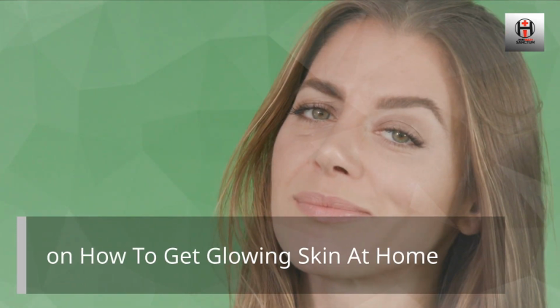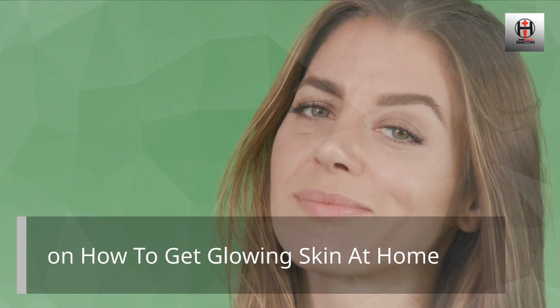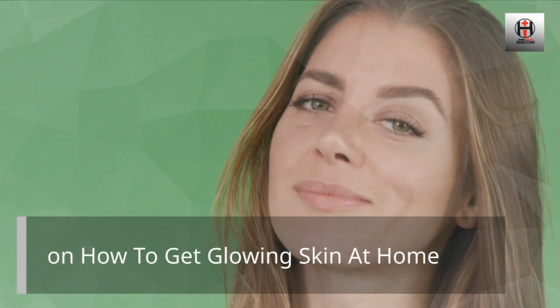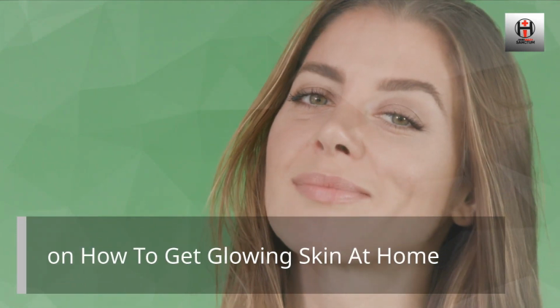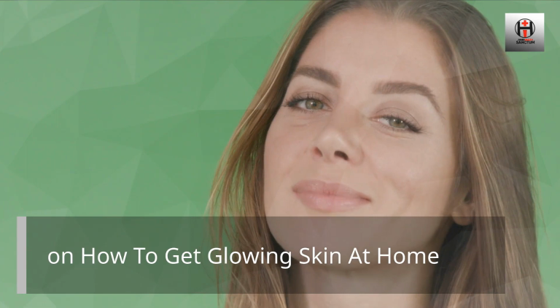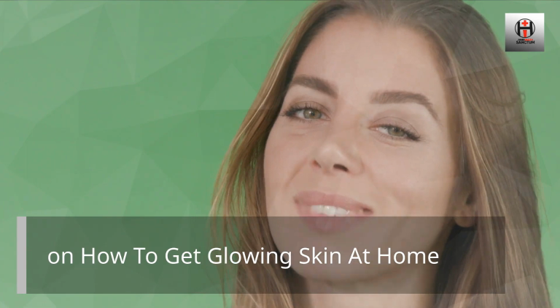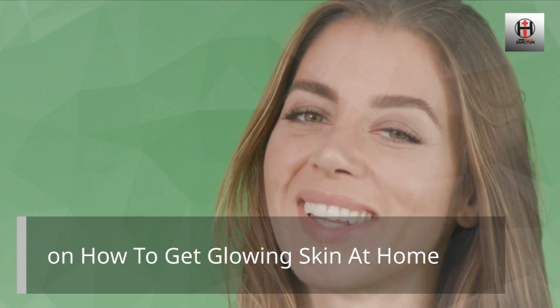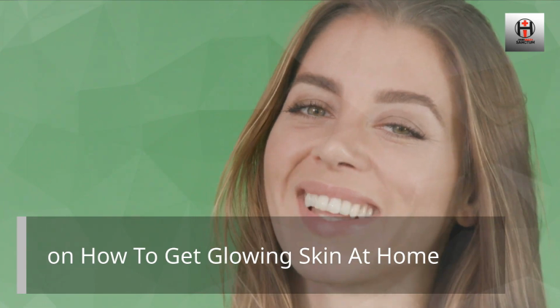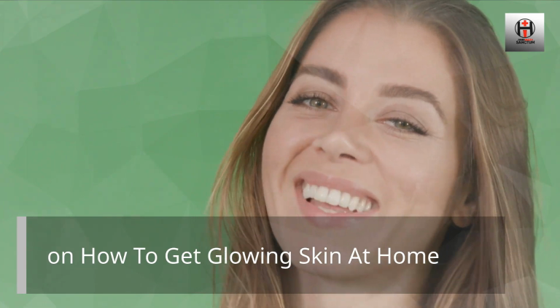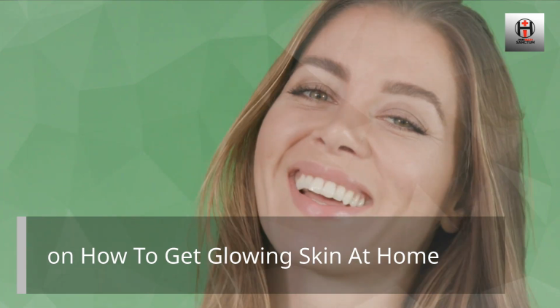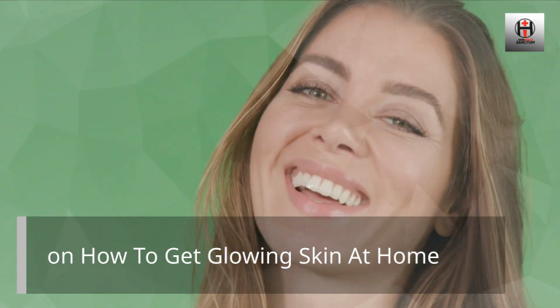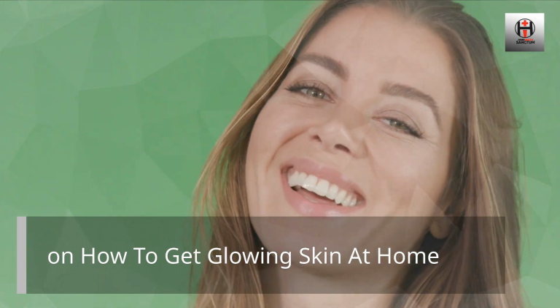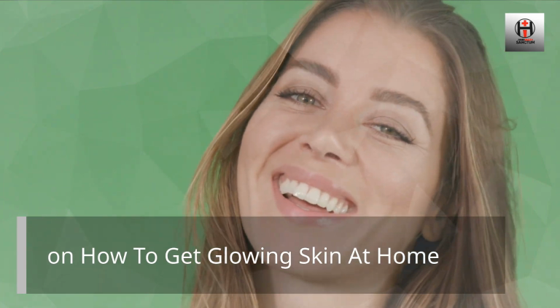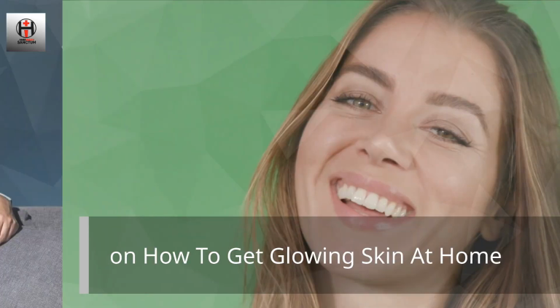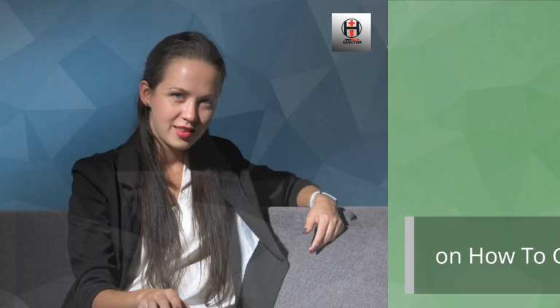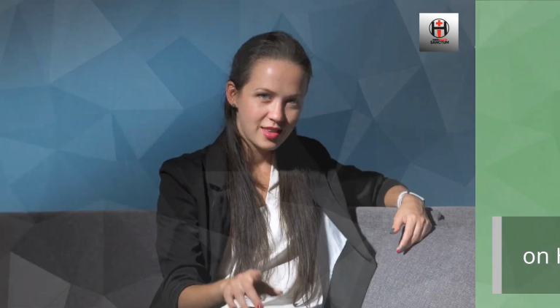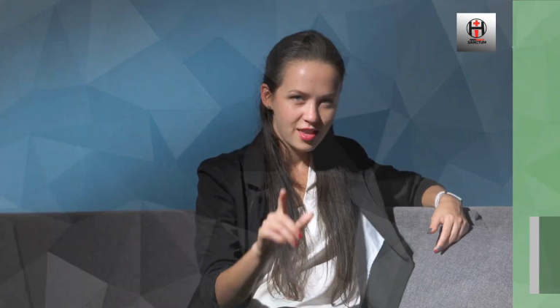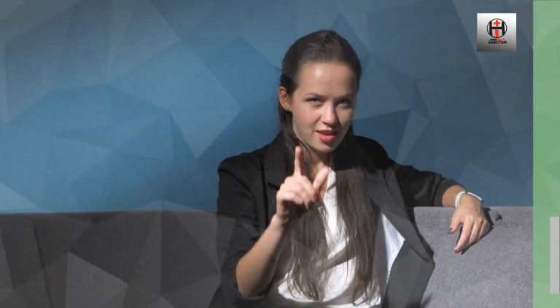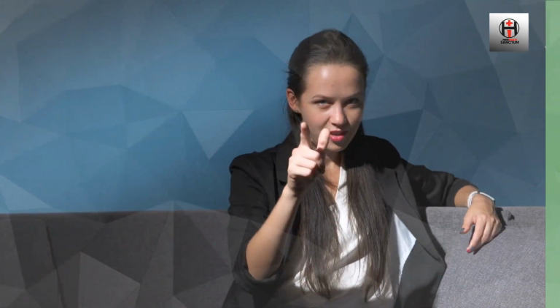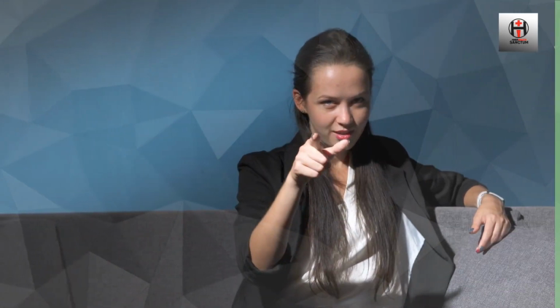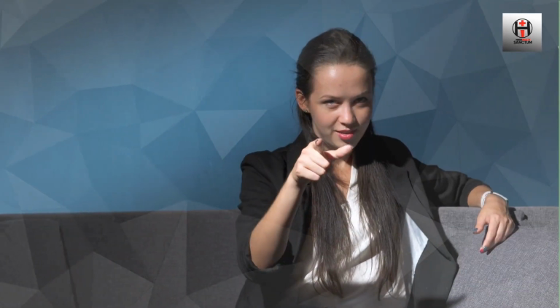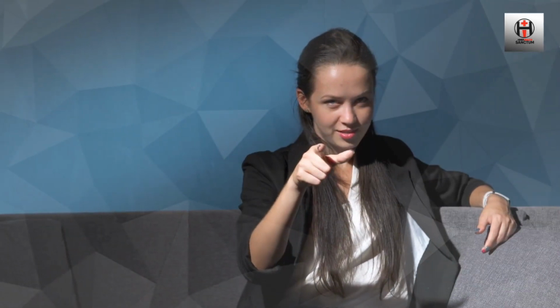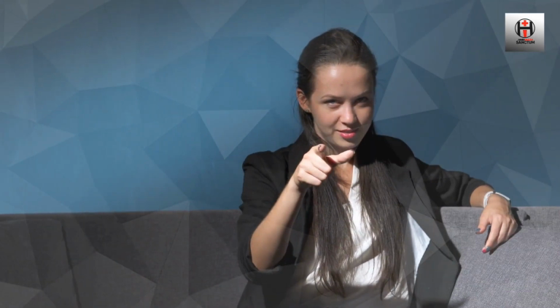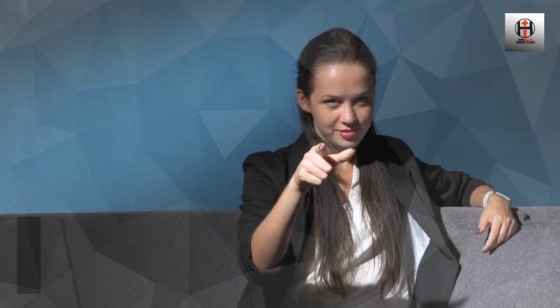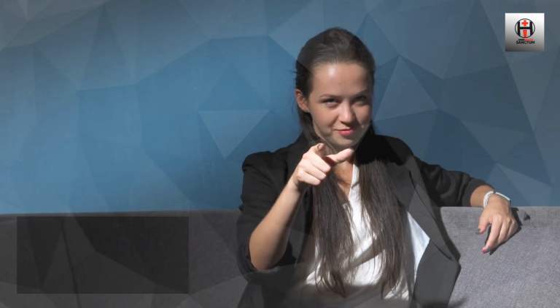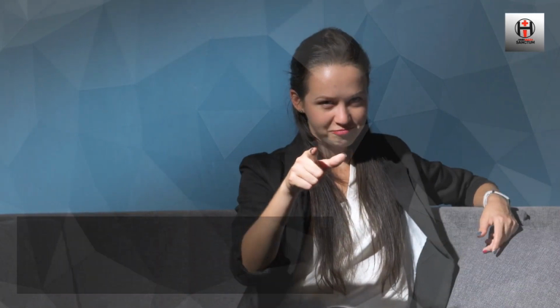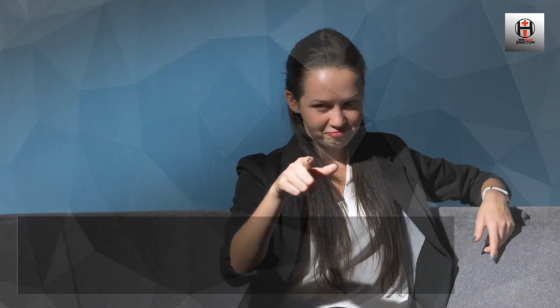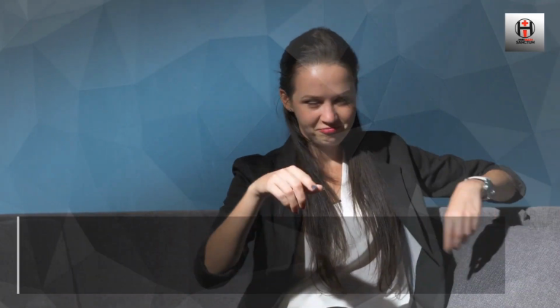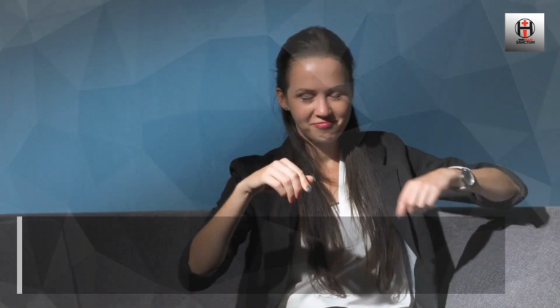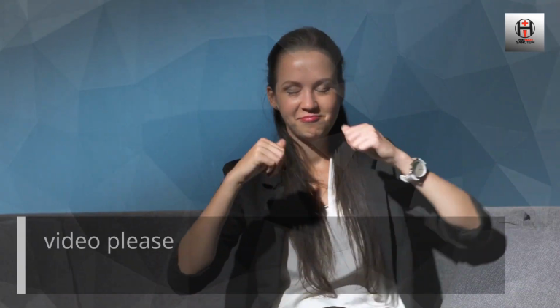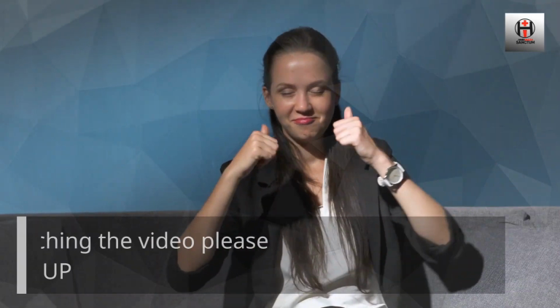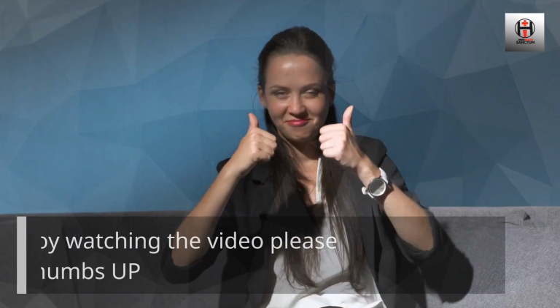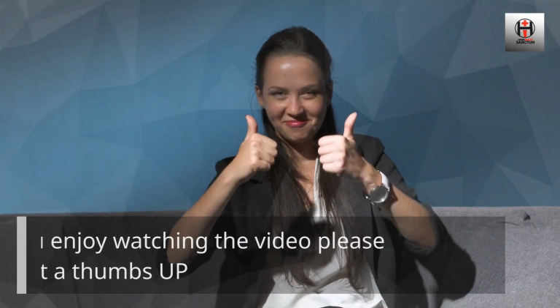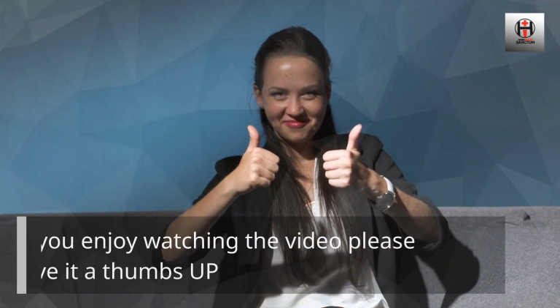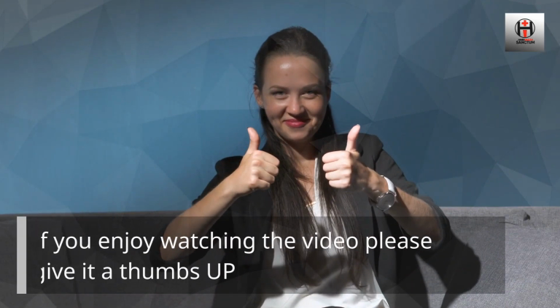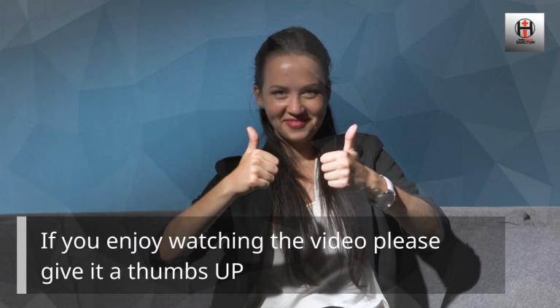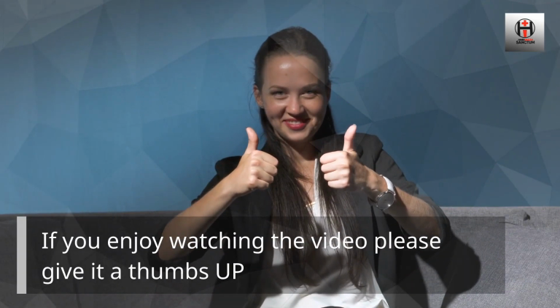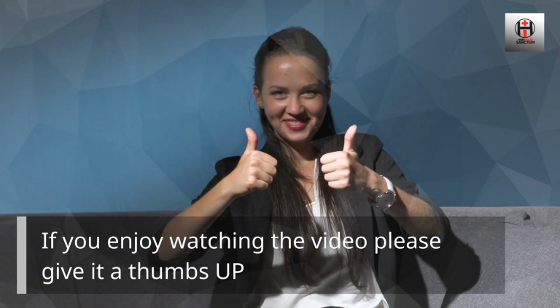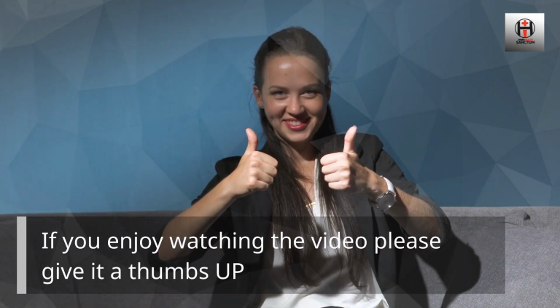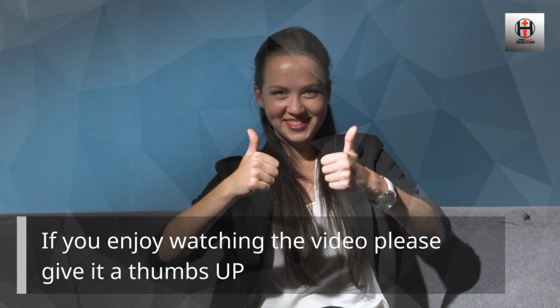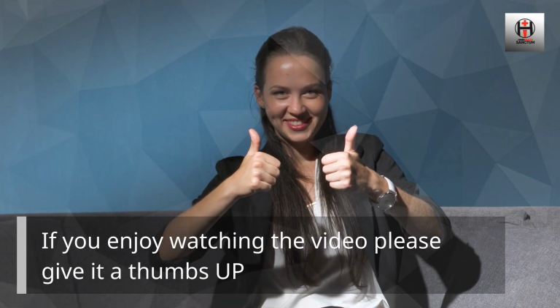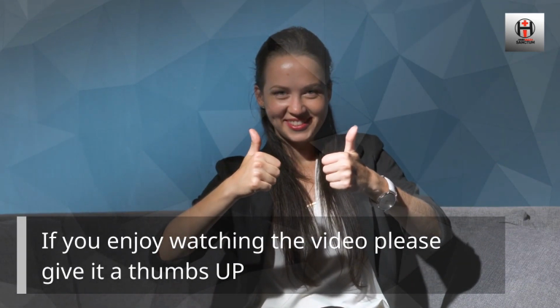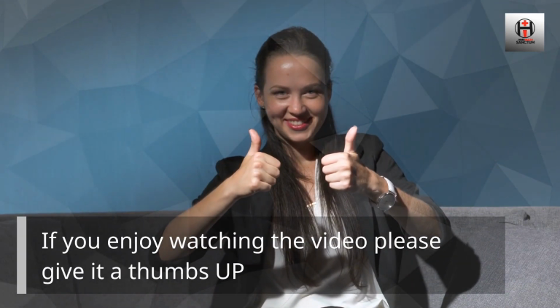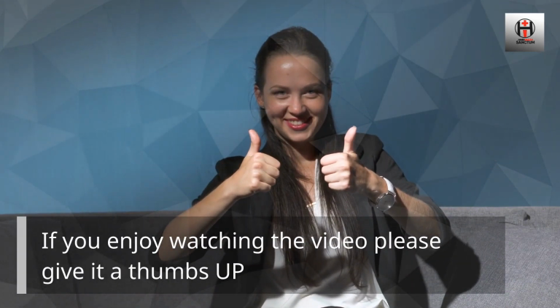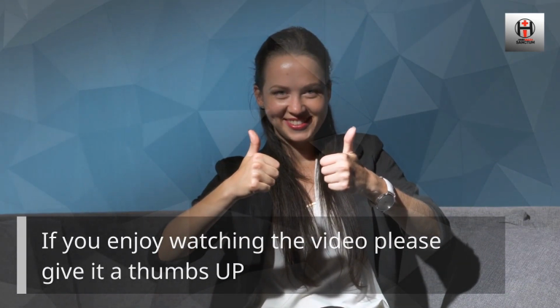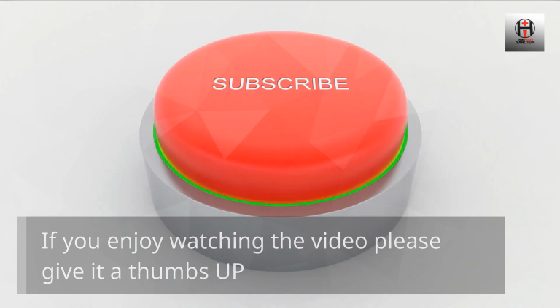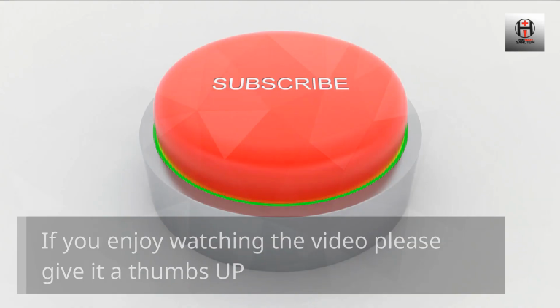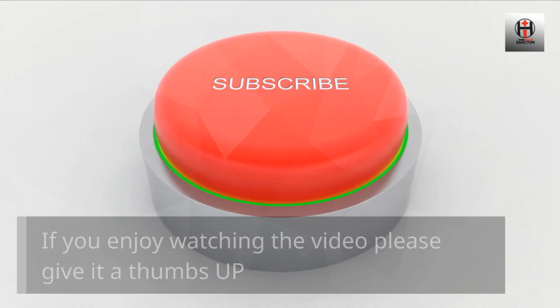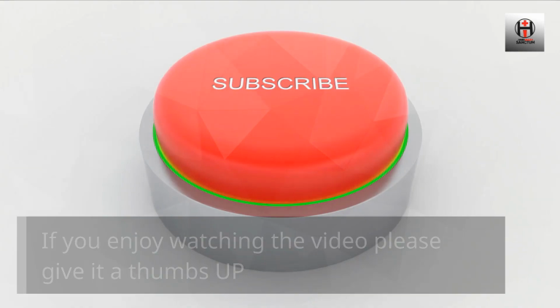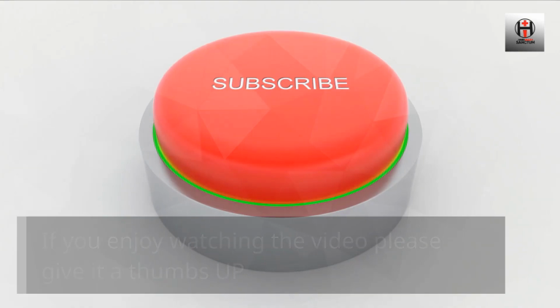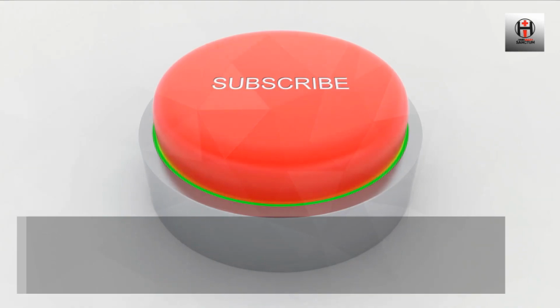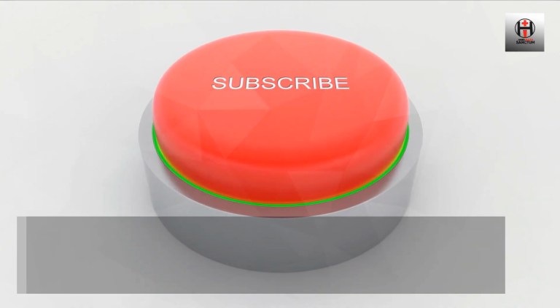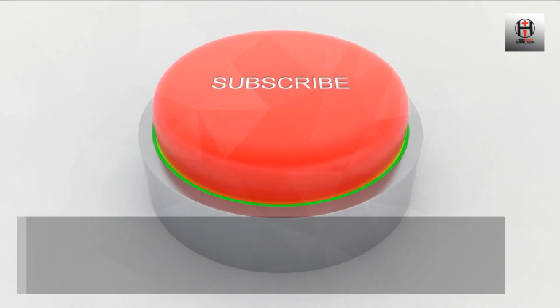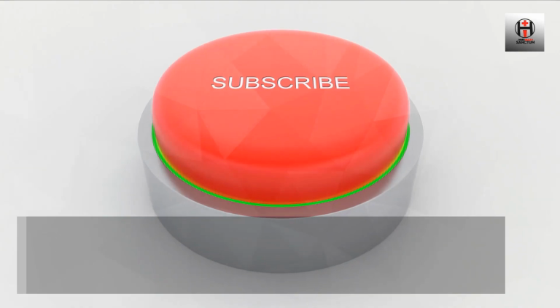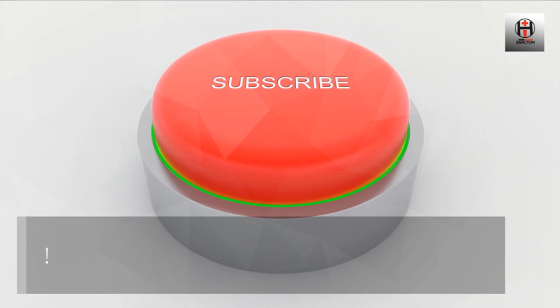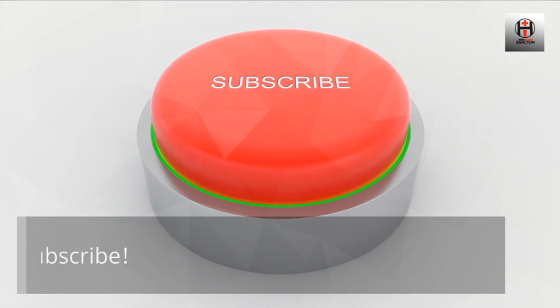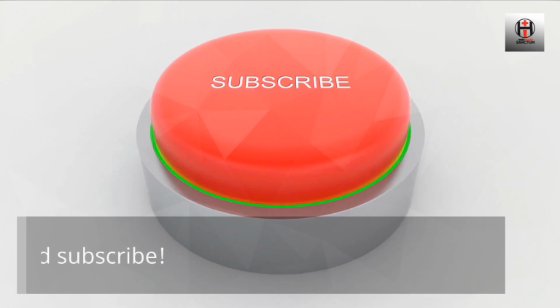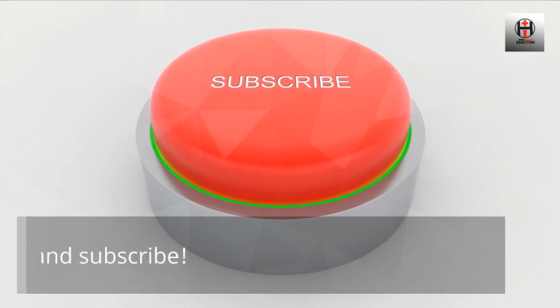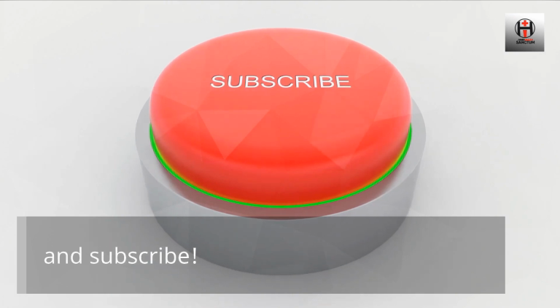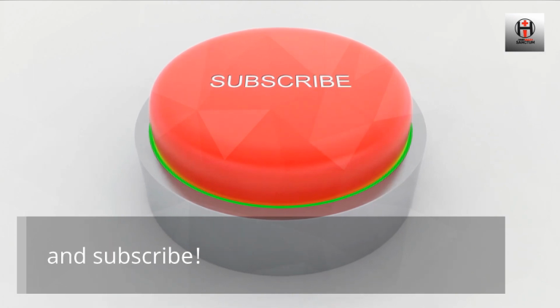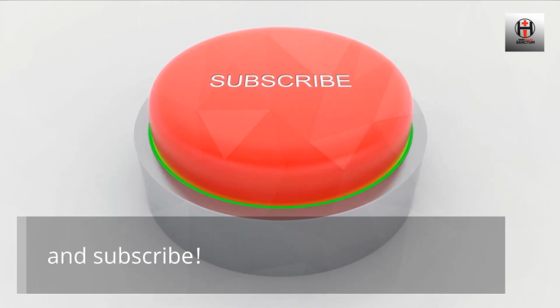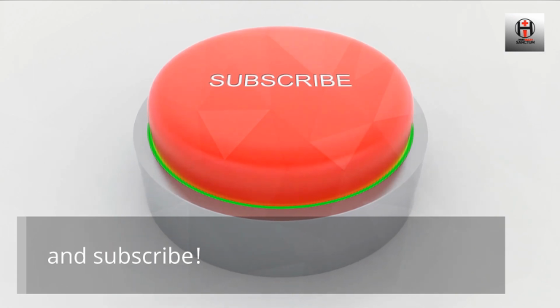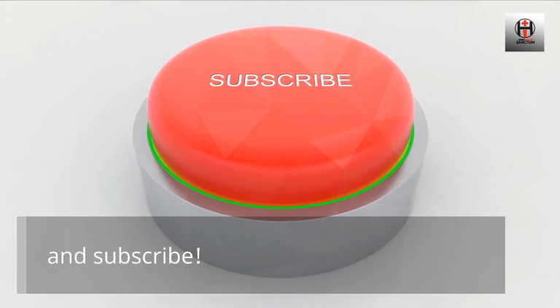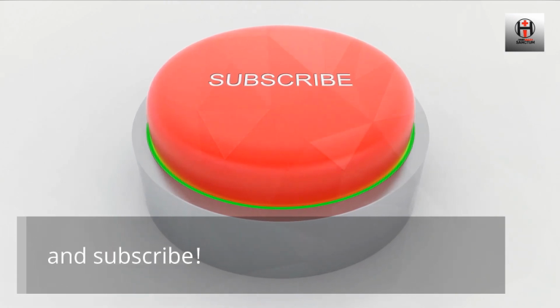Follow these tips and utilize these natural home remedies on how to get glowing skin at home. If you enjoyed watching the video, please give it a thumbs up and subscribe.